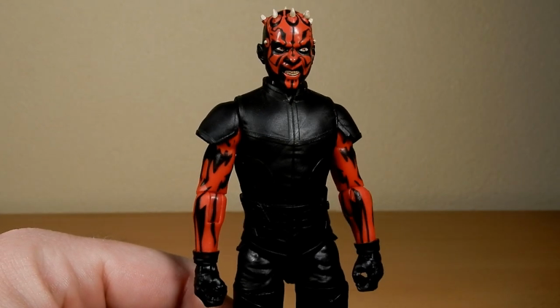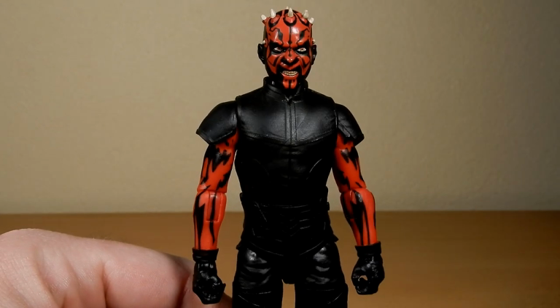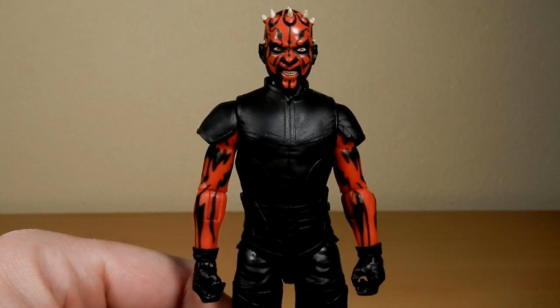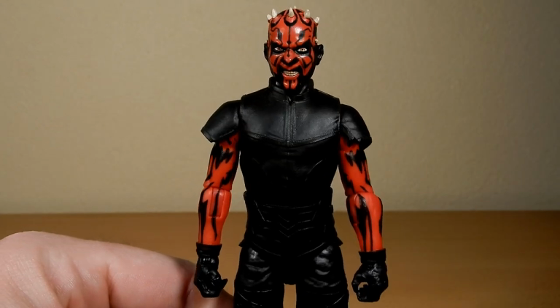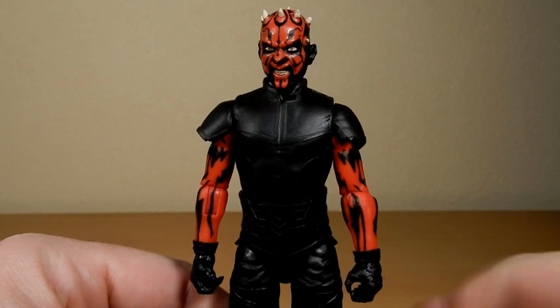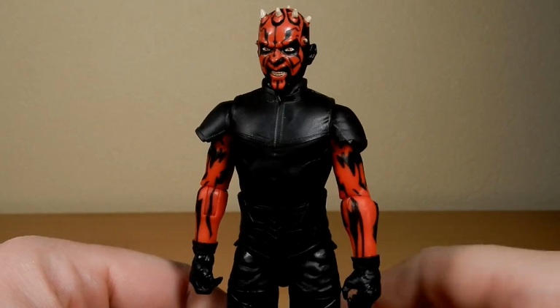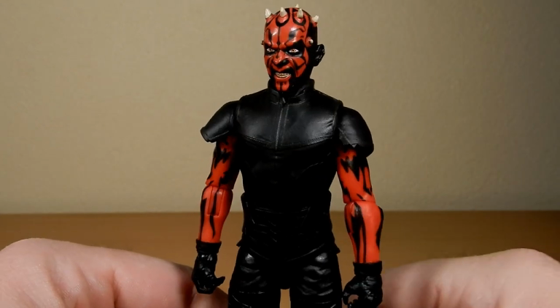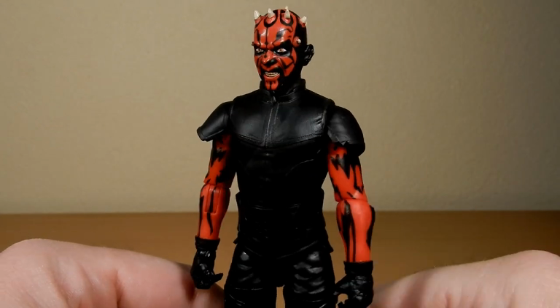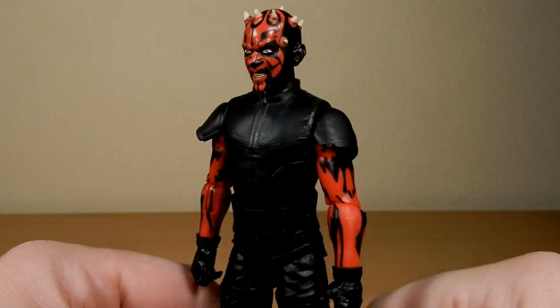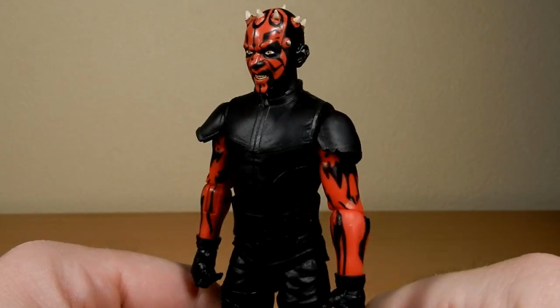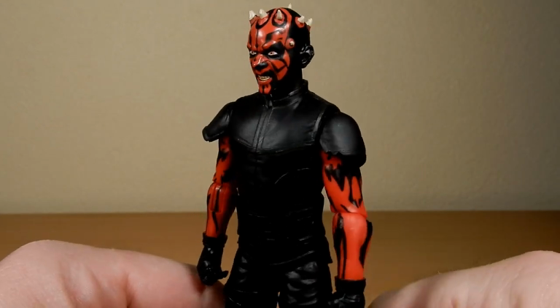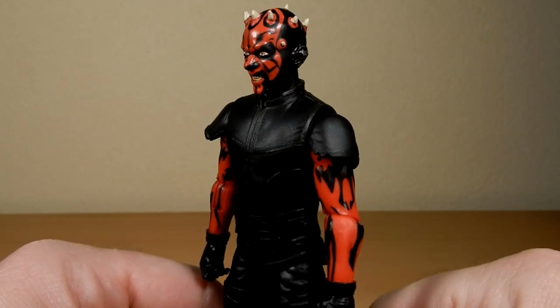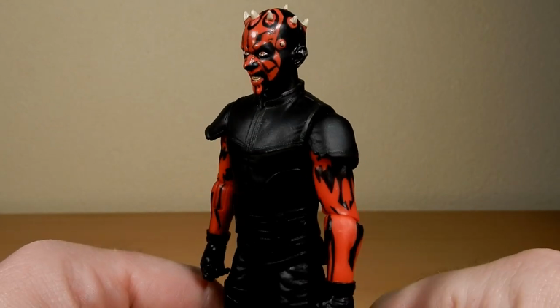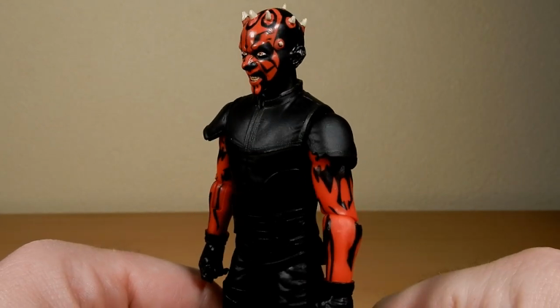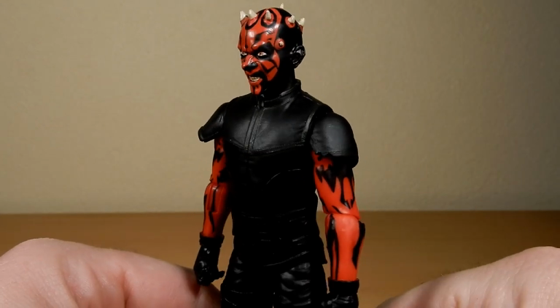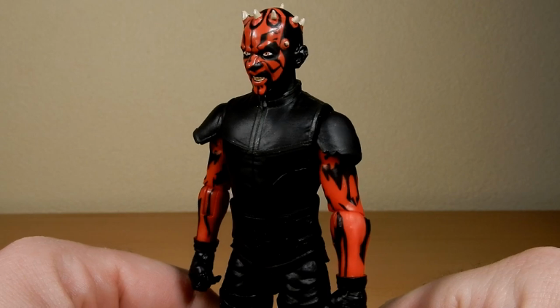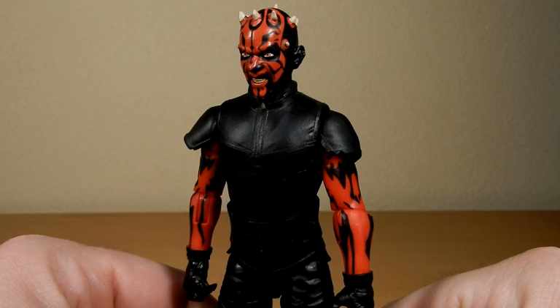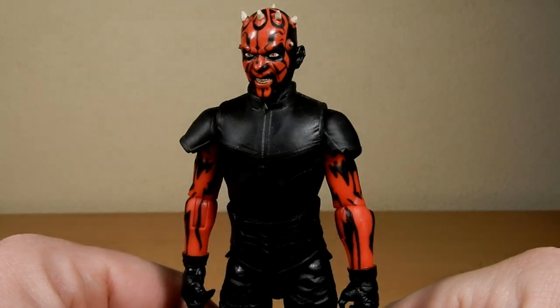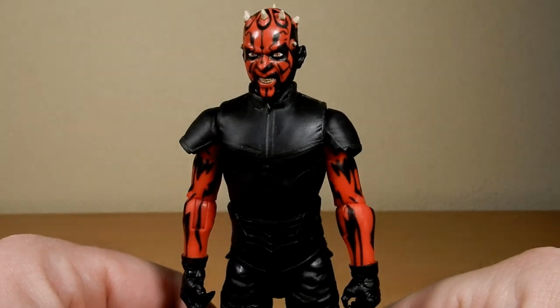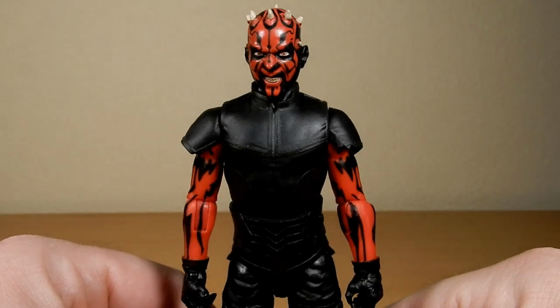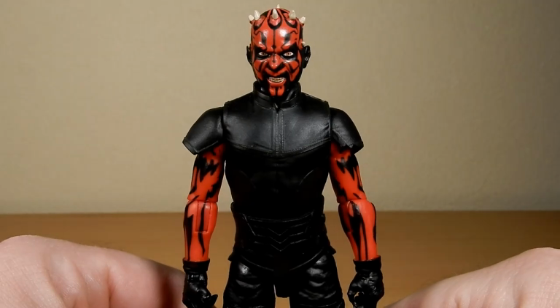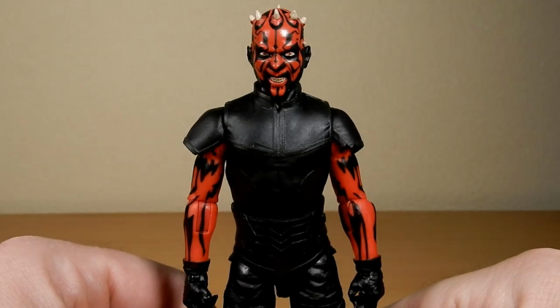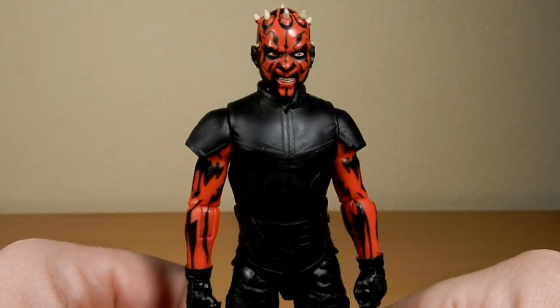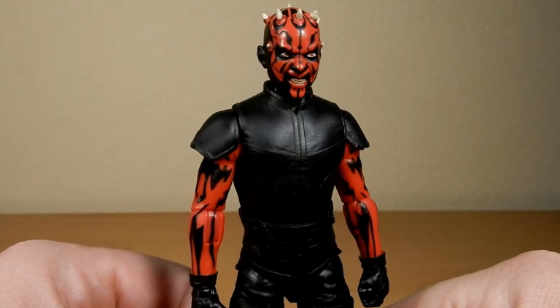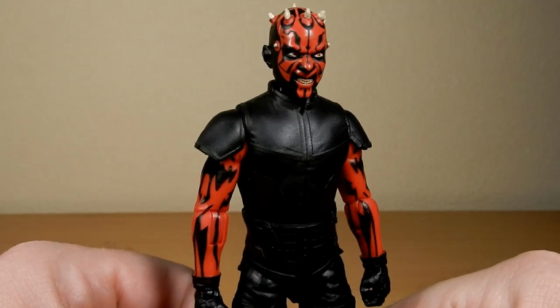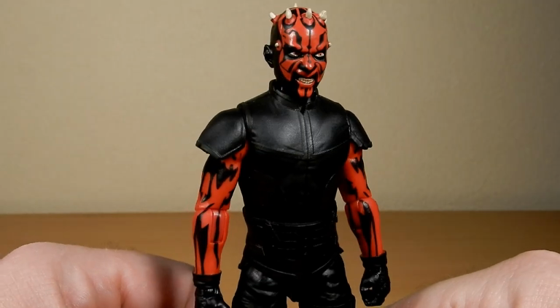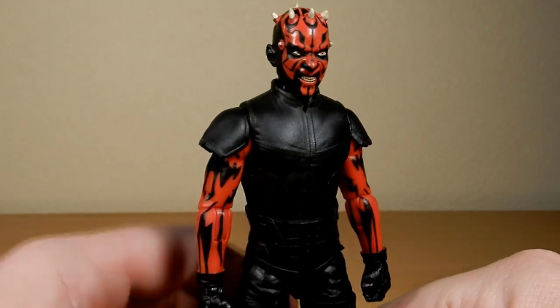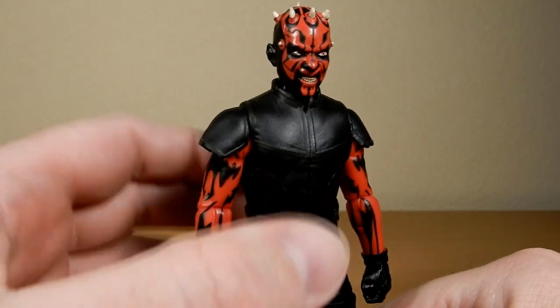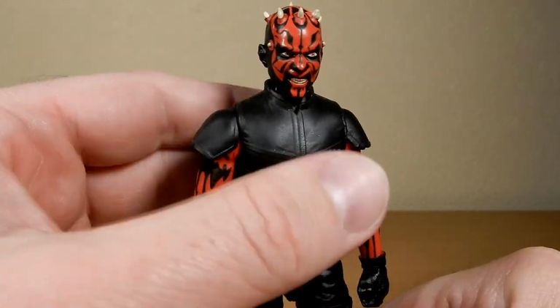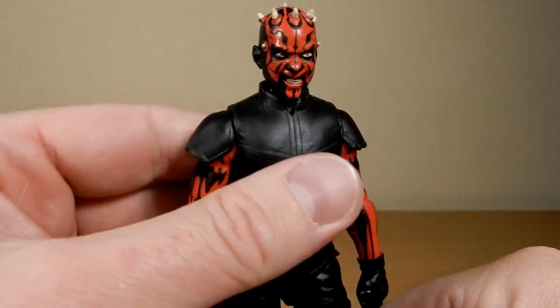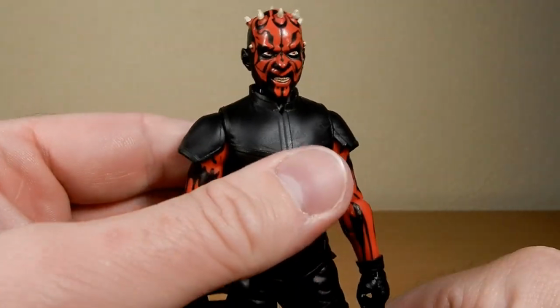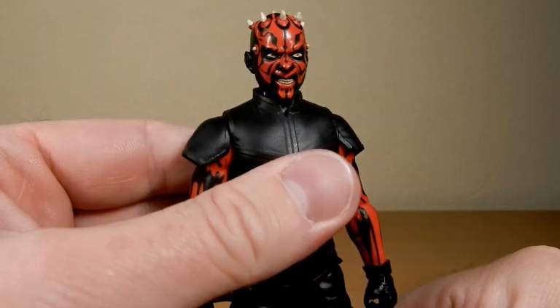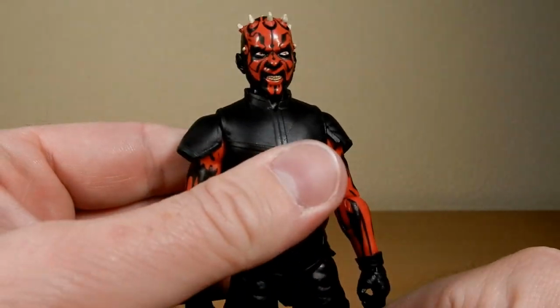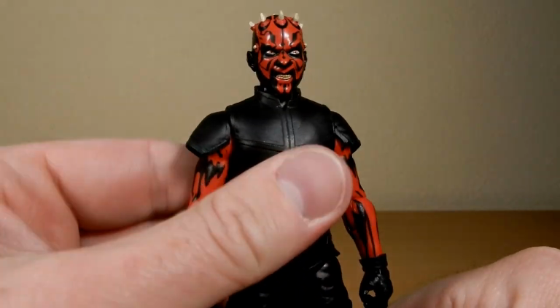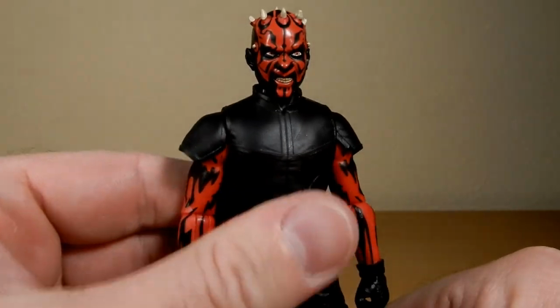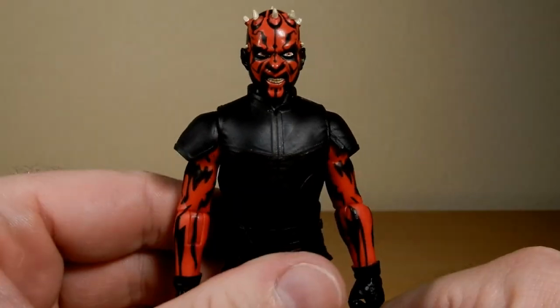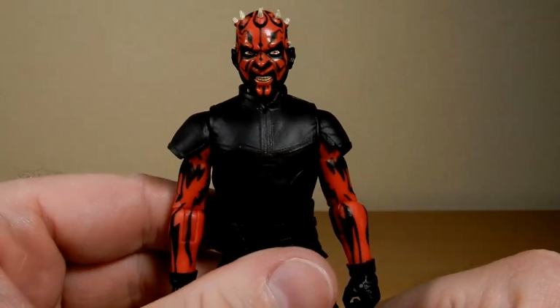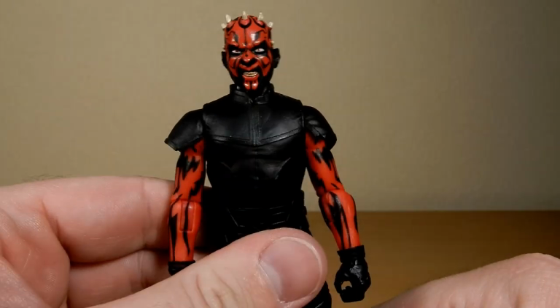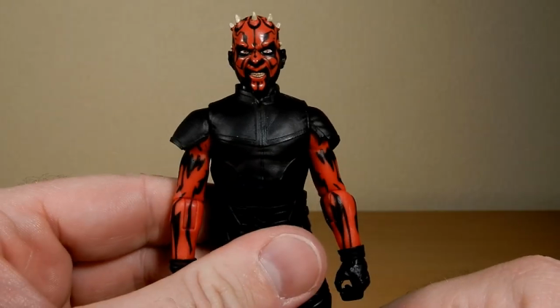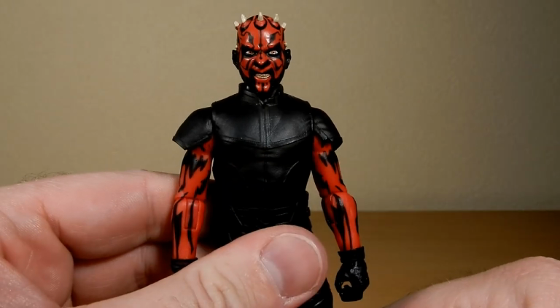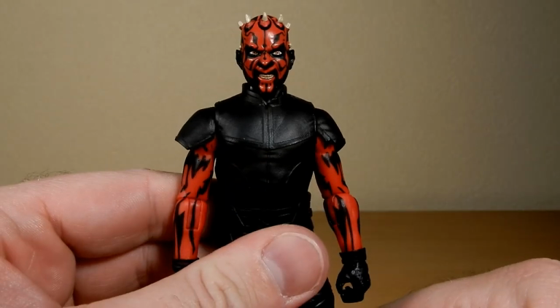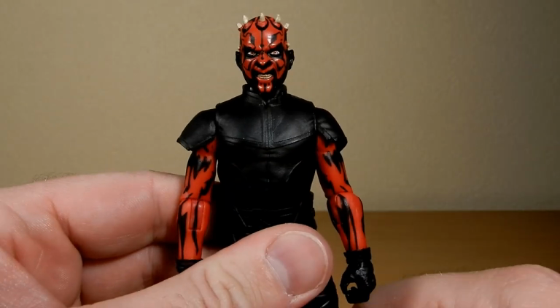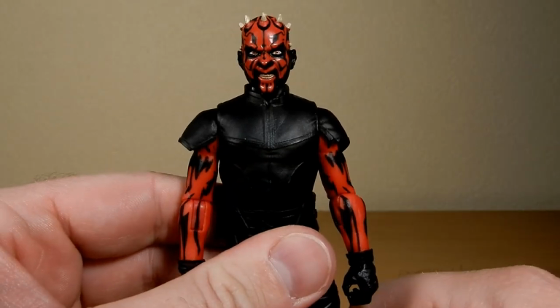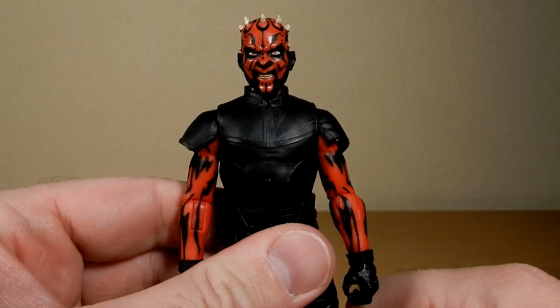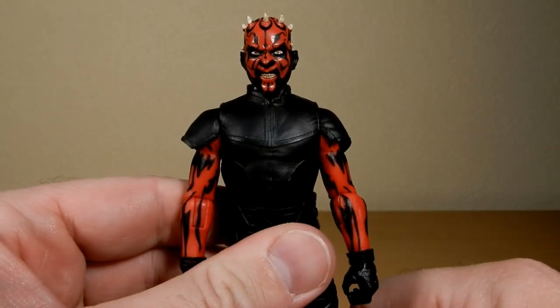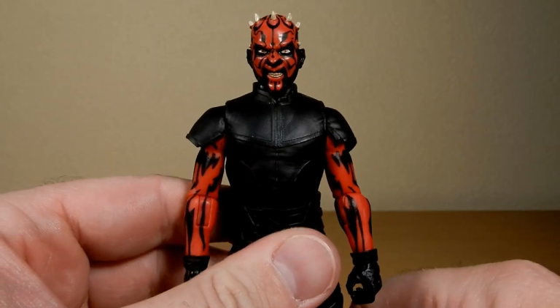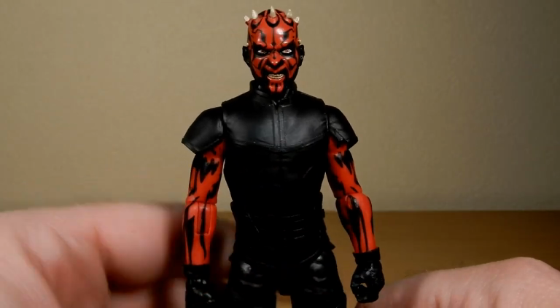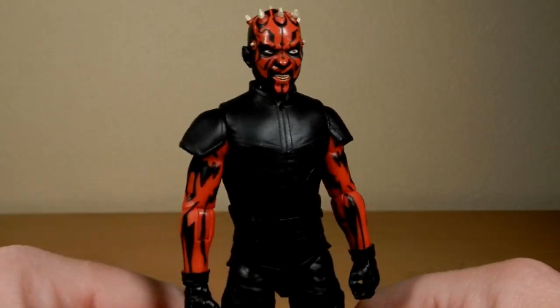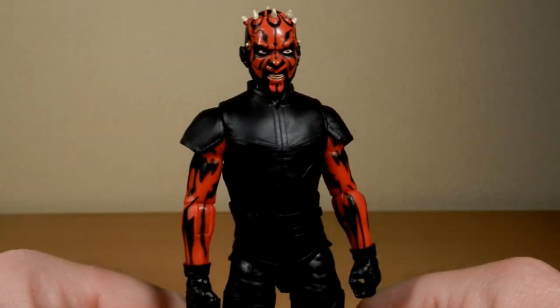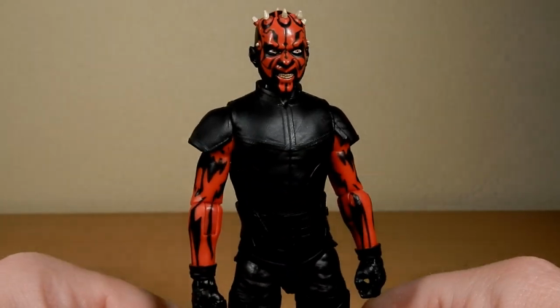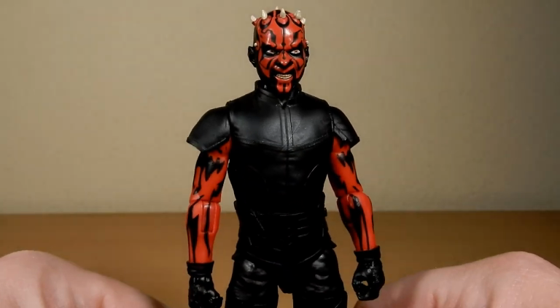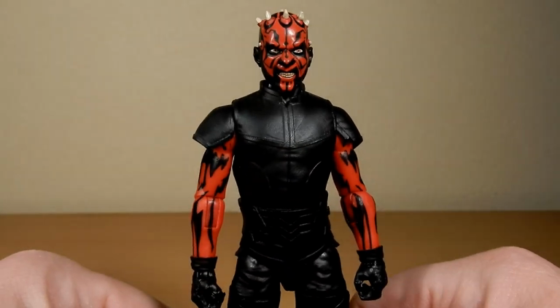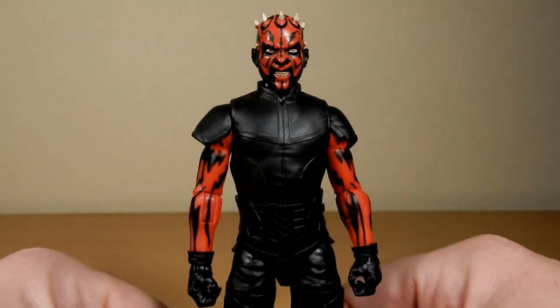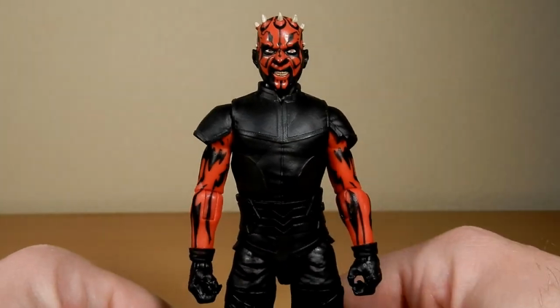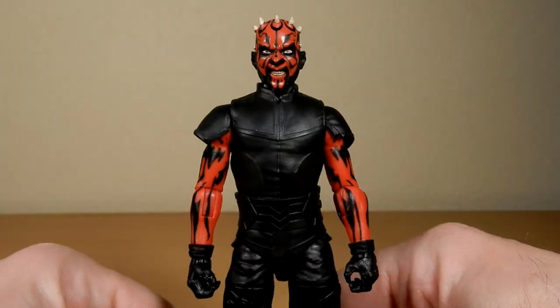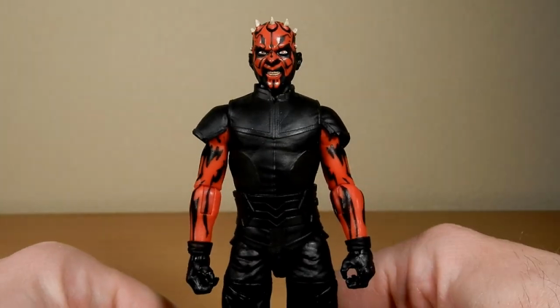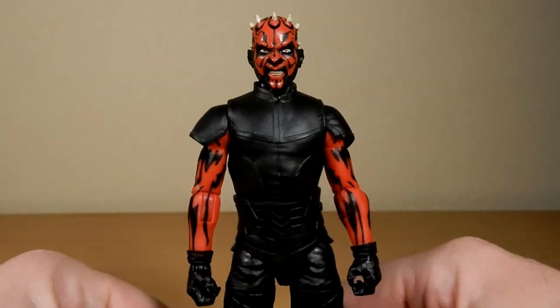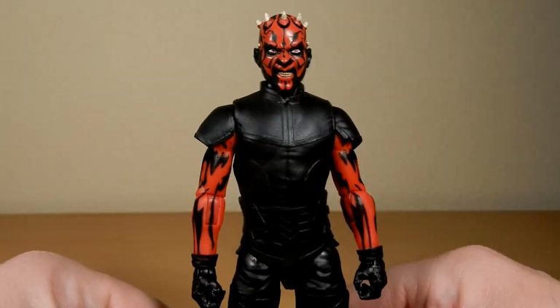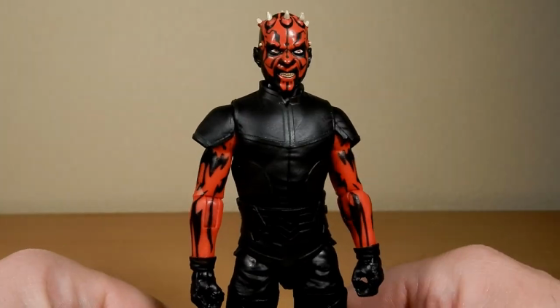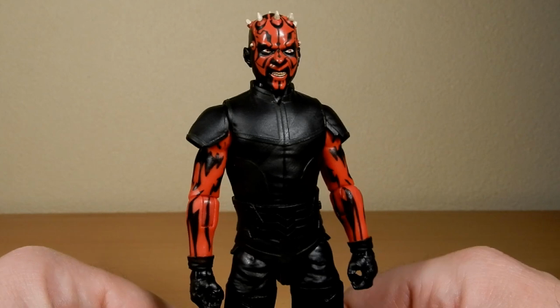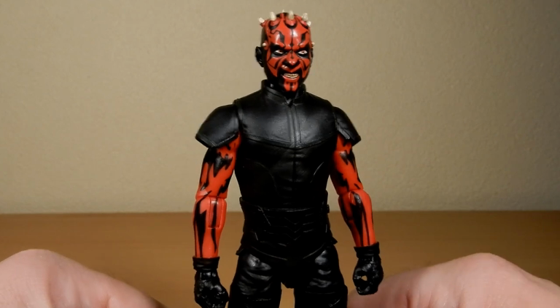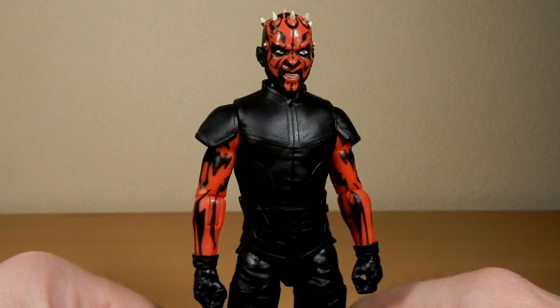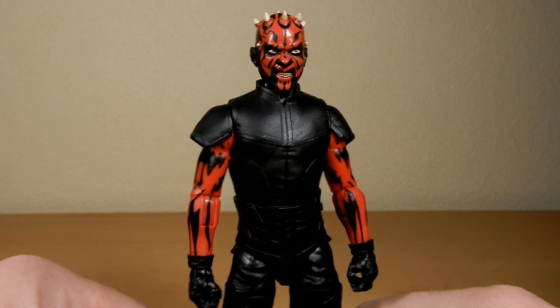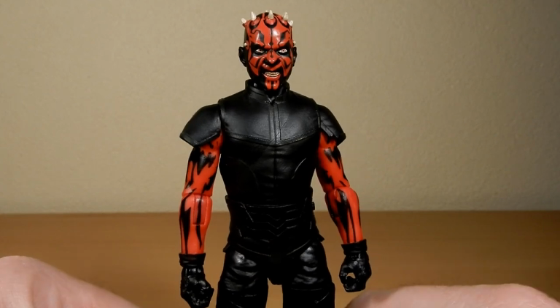Either way, a nice addition to the collection. It would definitely go on shelf with the Rebels figures when they eventually get set up here.